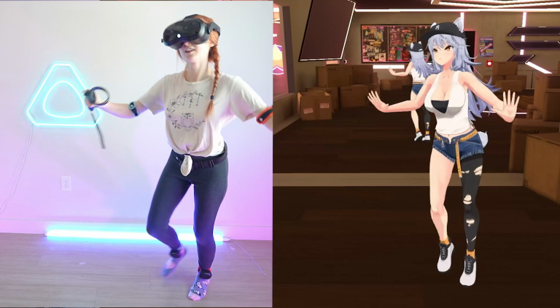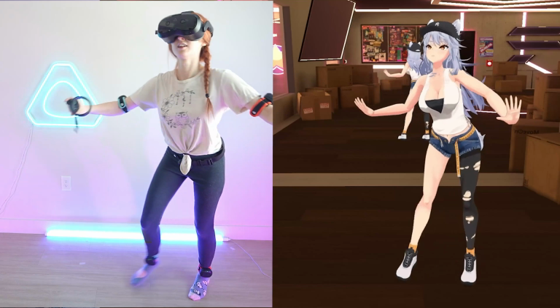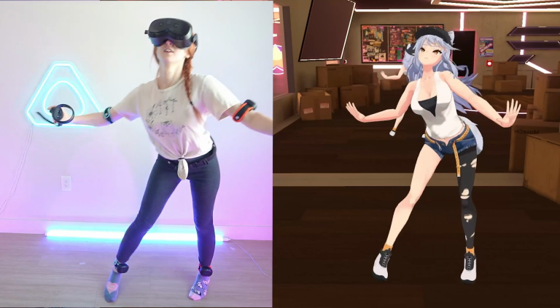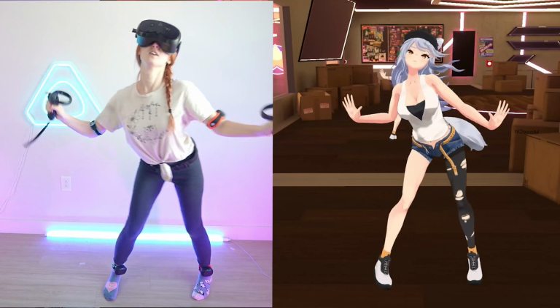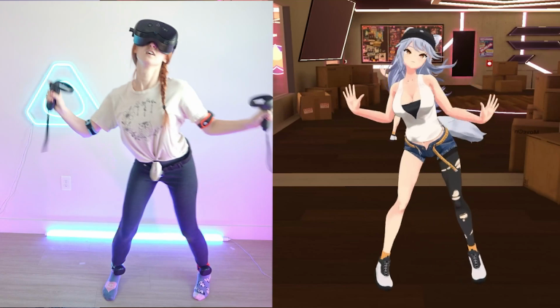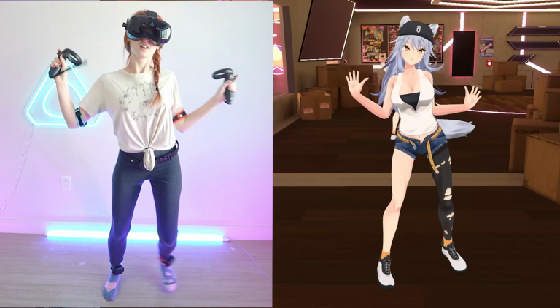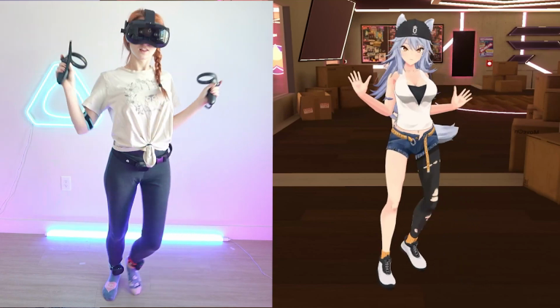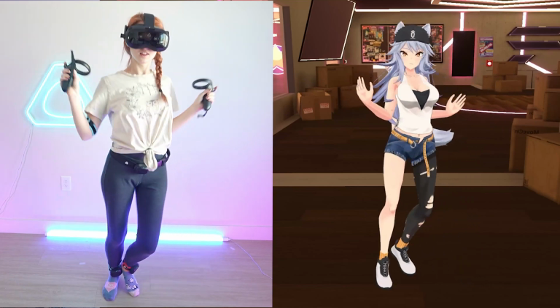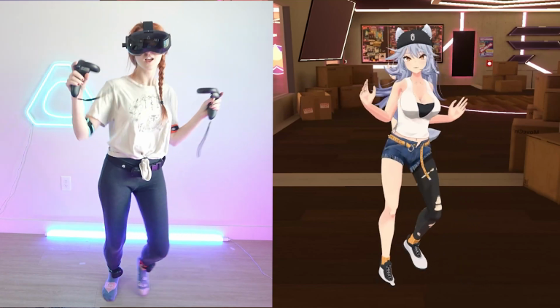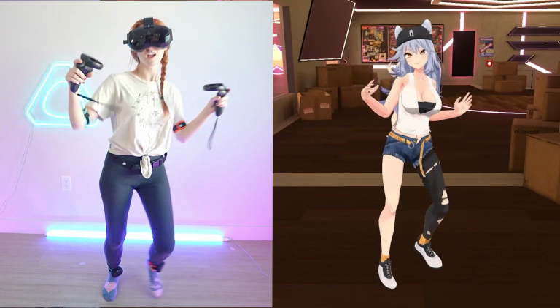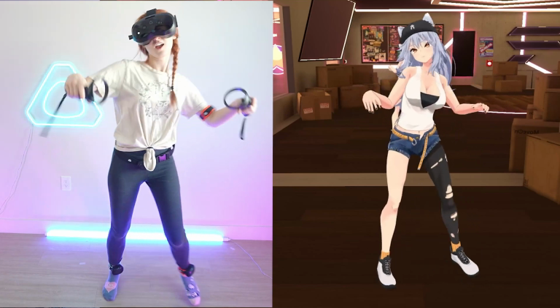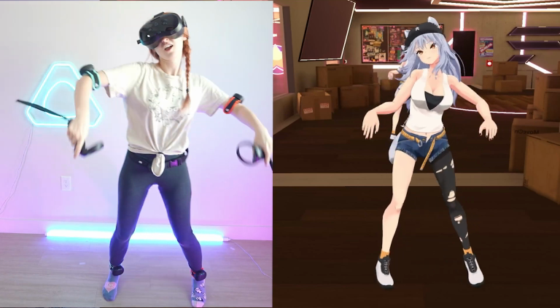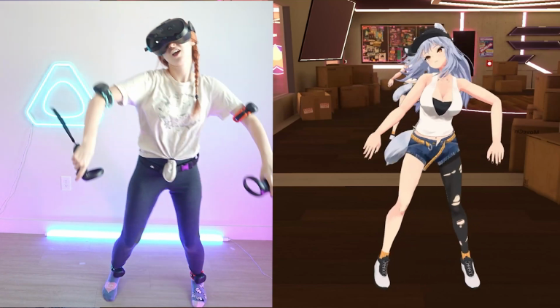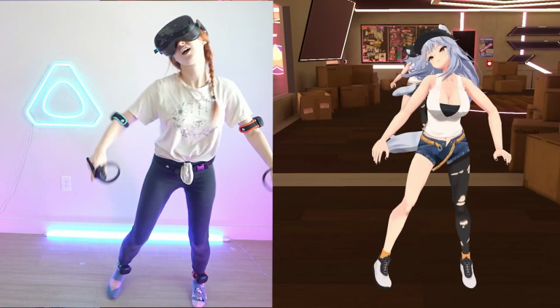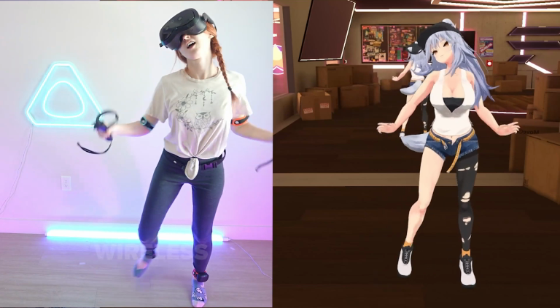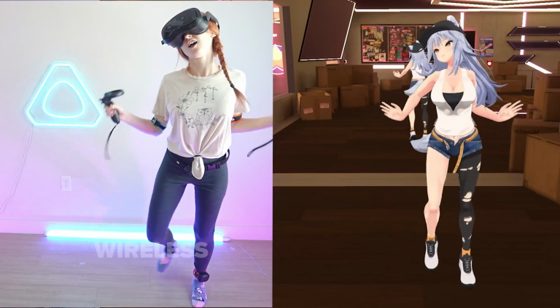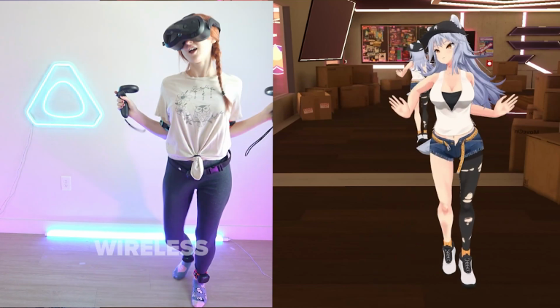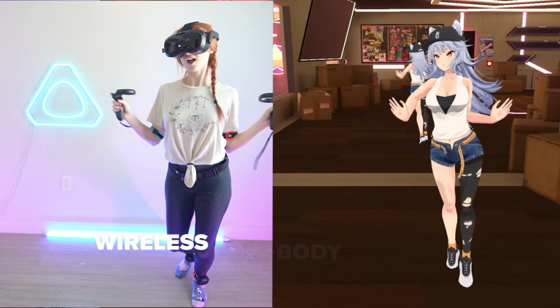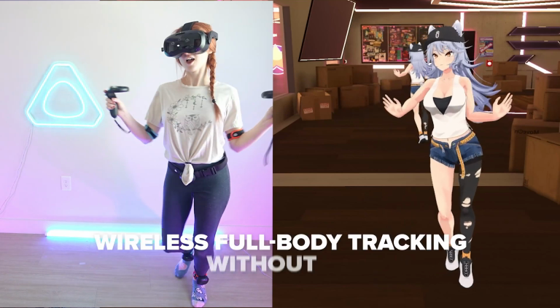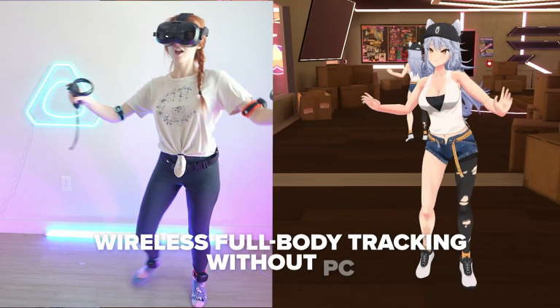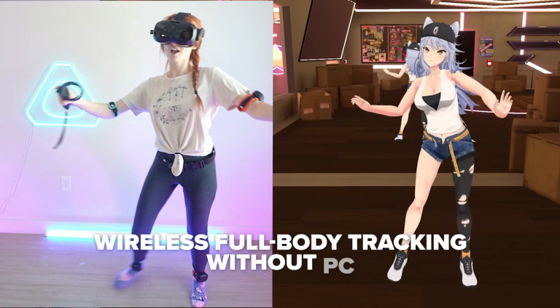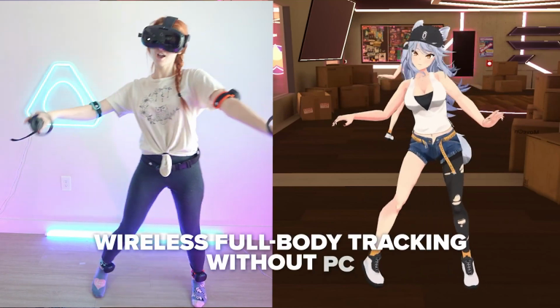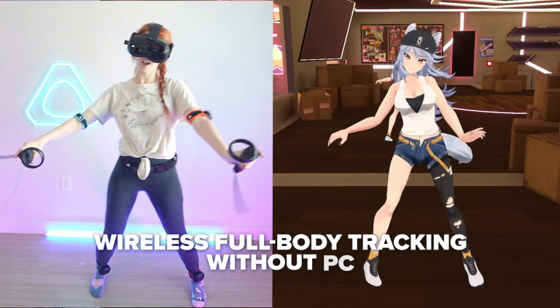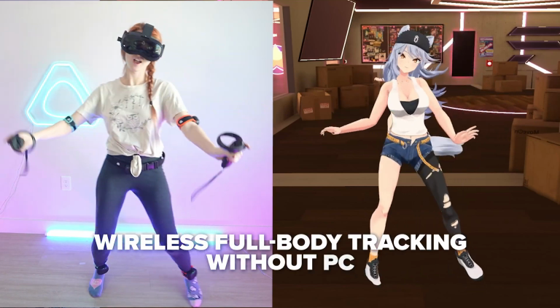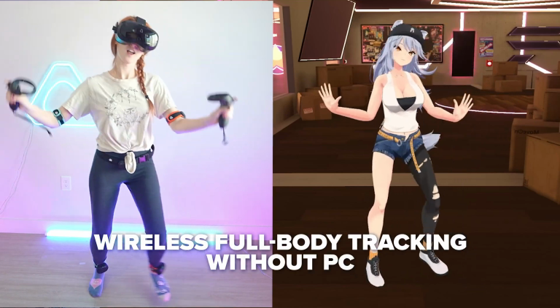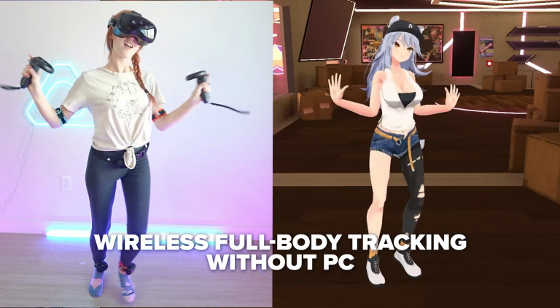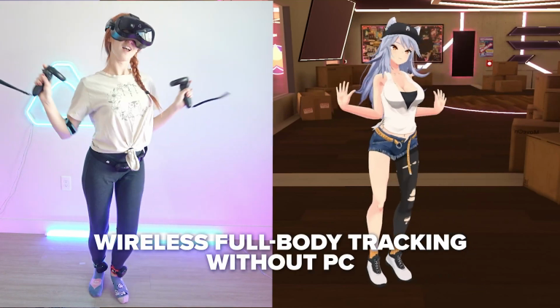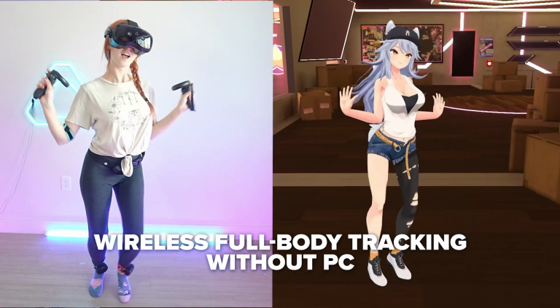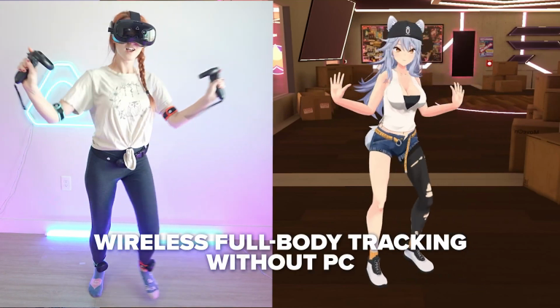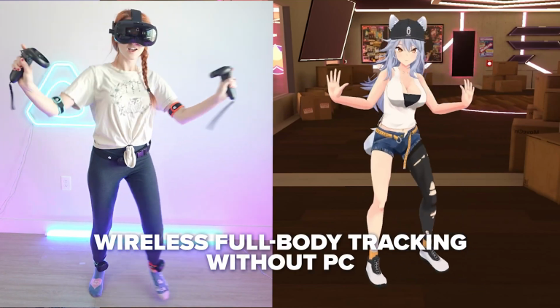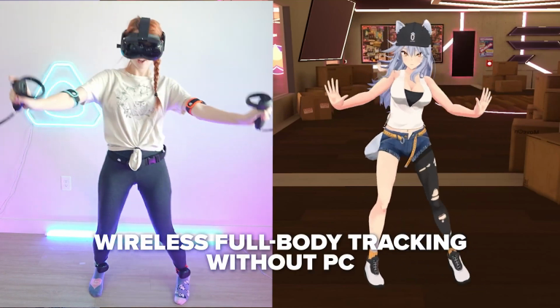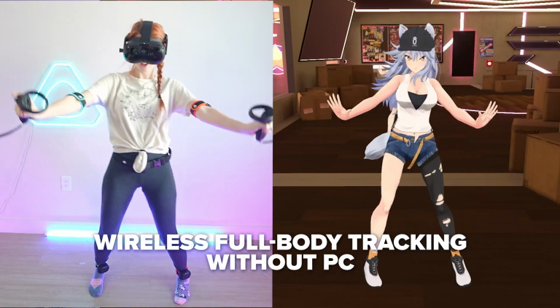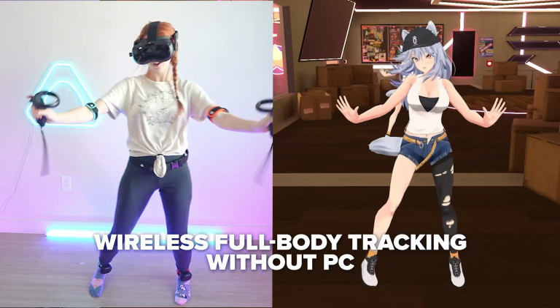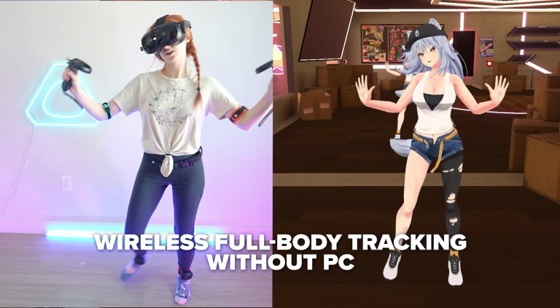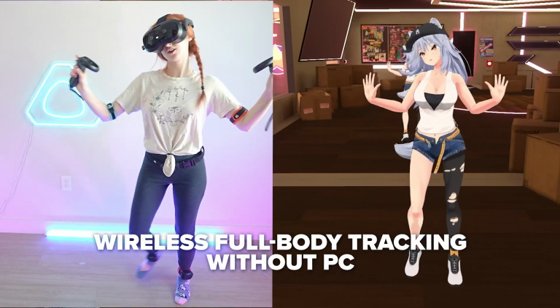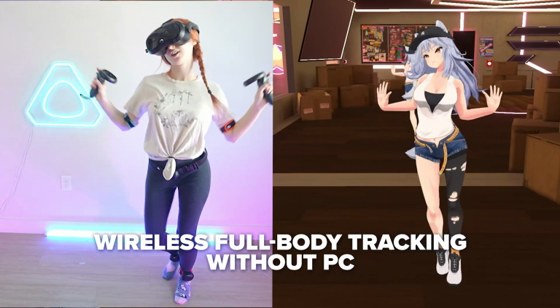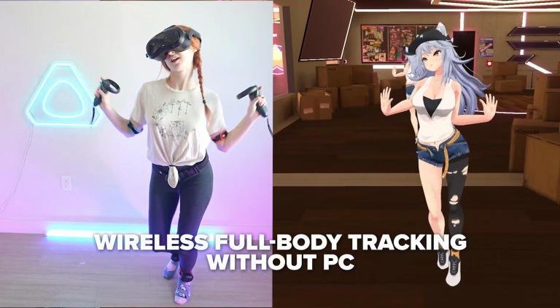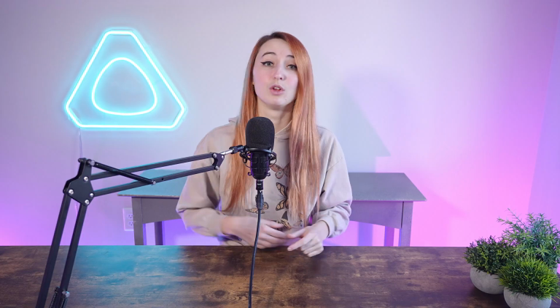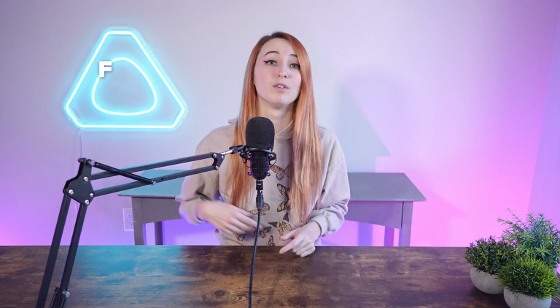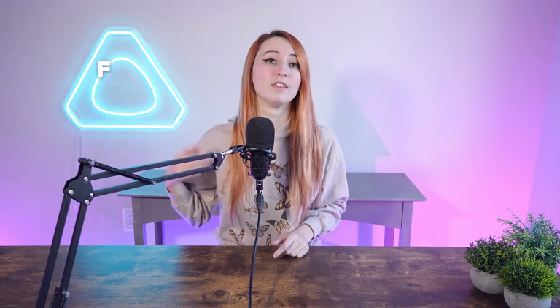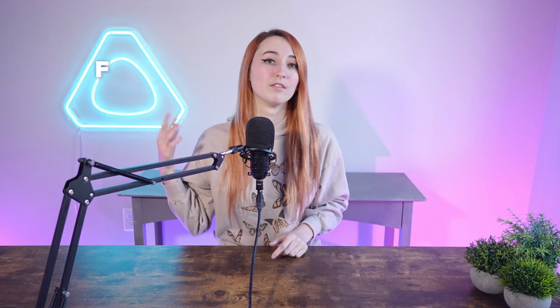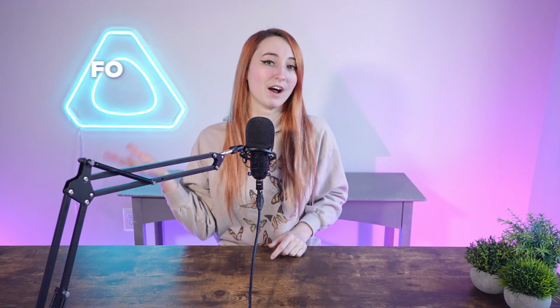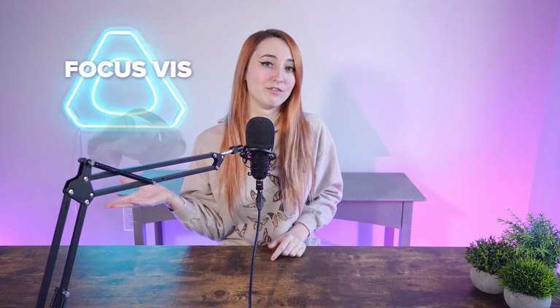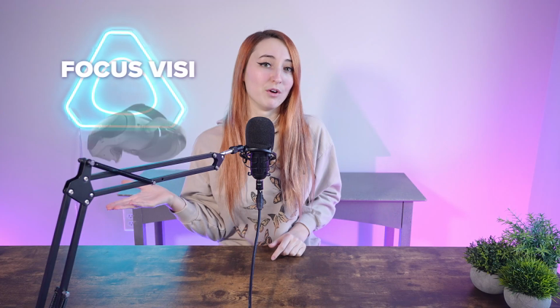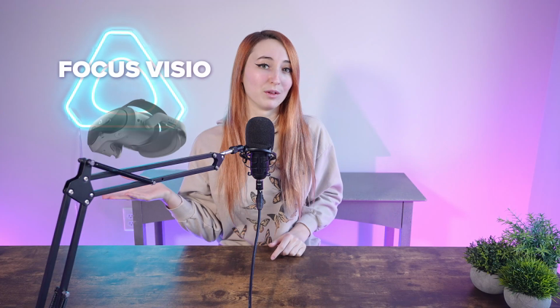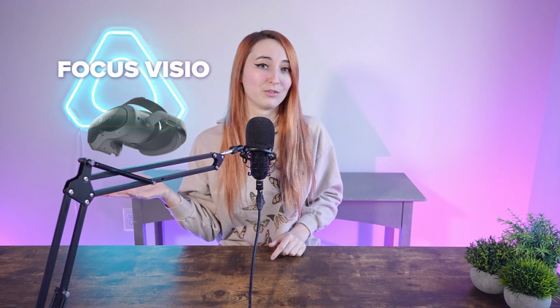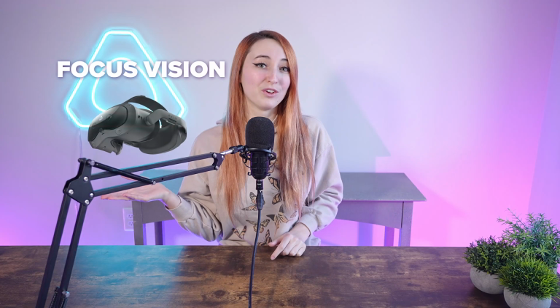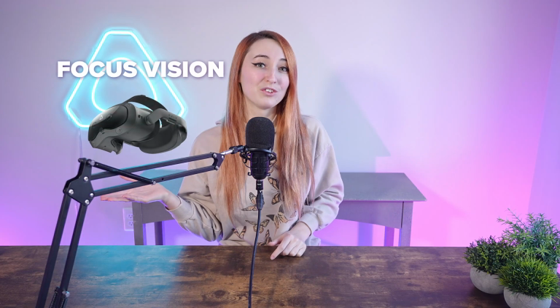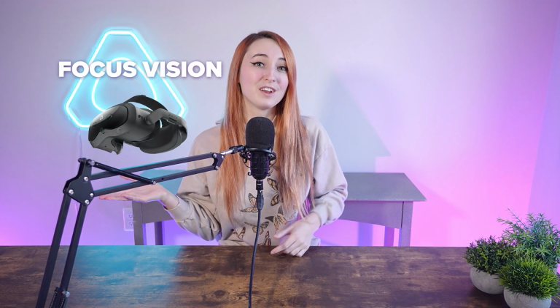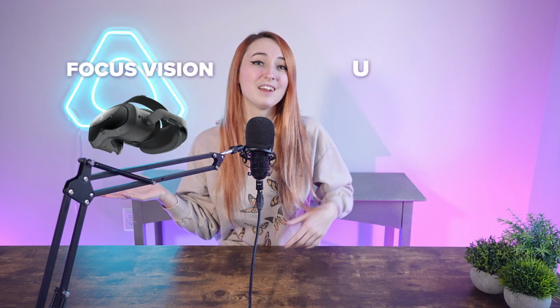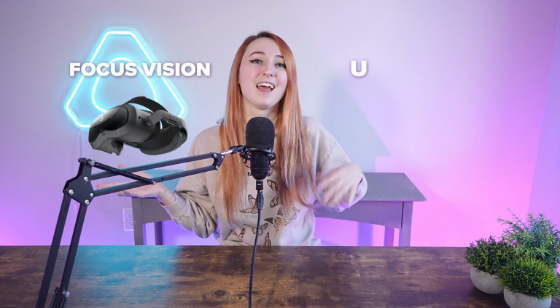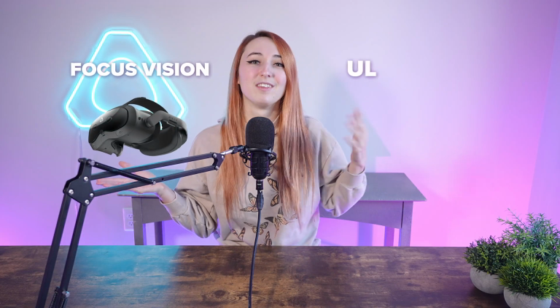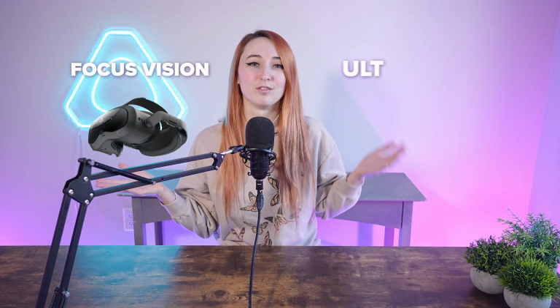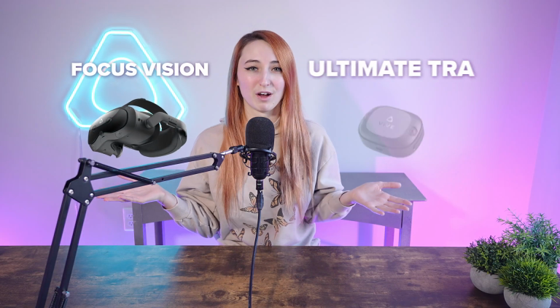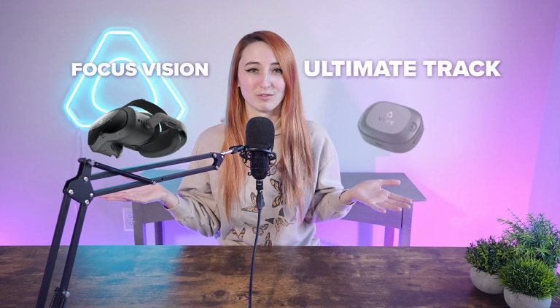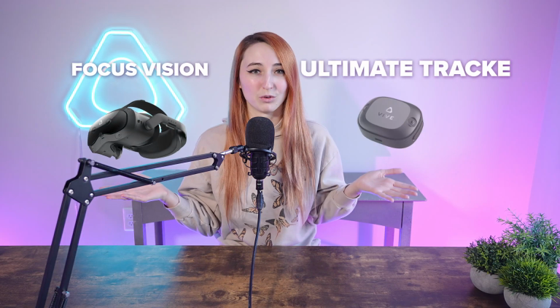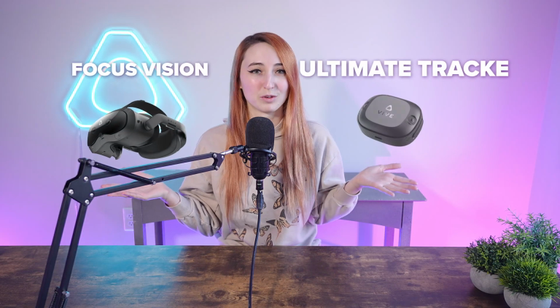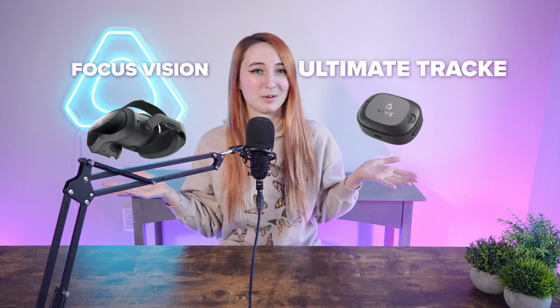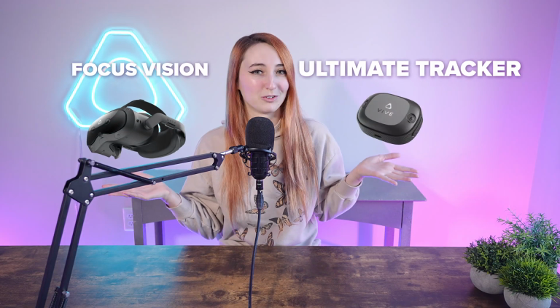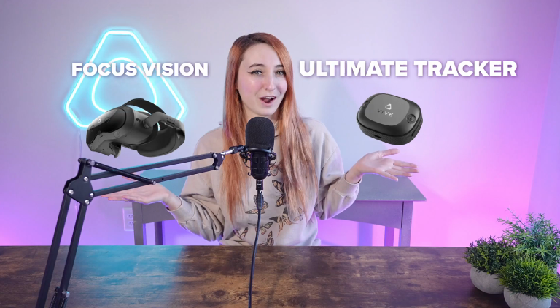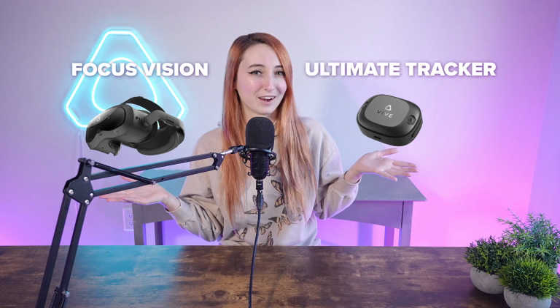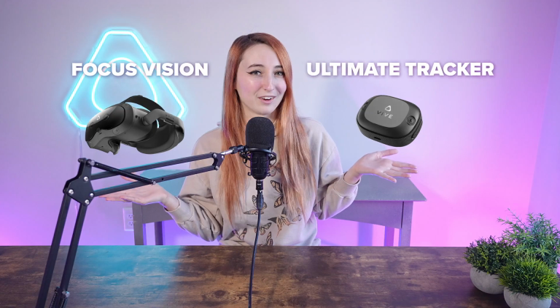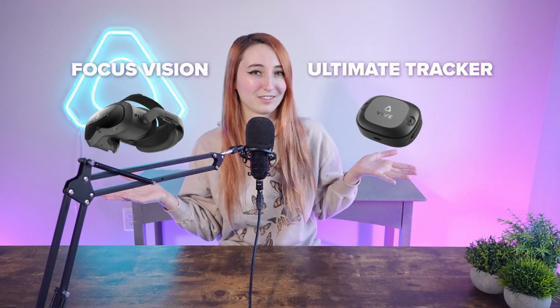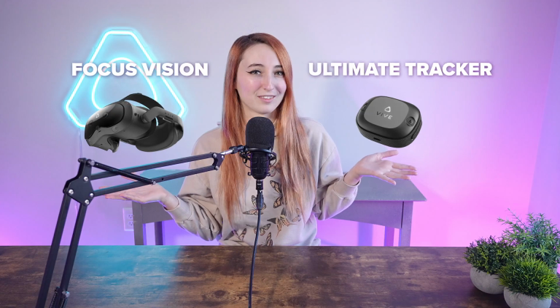Here's how you can easily get wireless full-body tracking without a PC using the Vive Focus Vision and the Vive Ultimate Trackers.